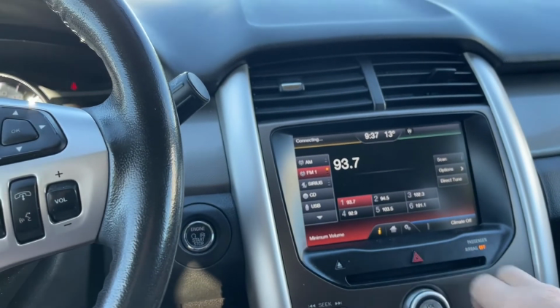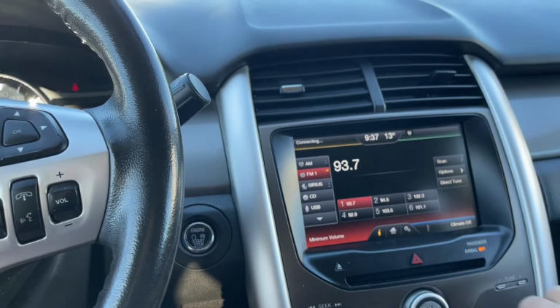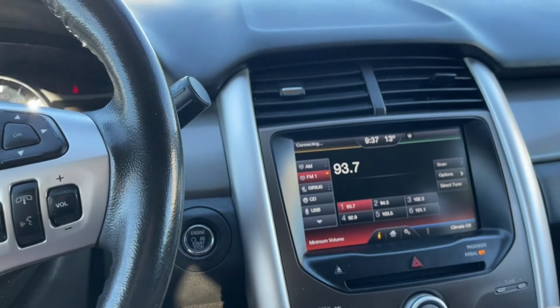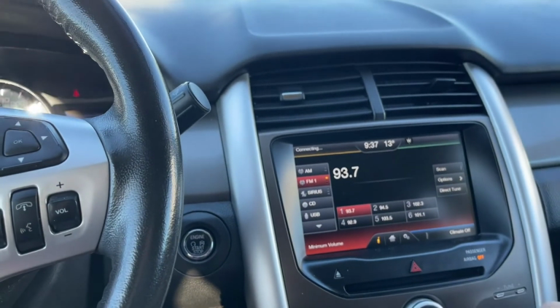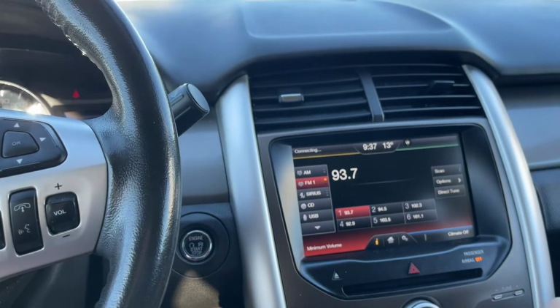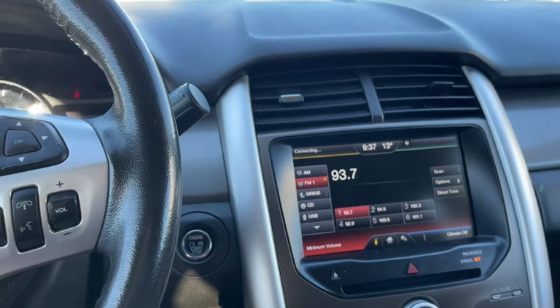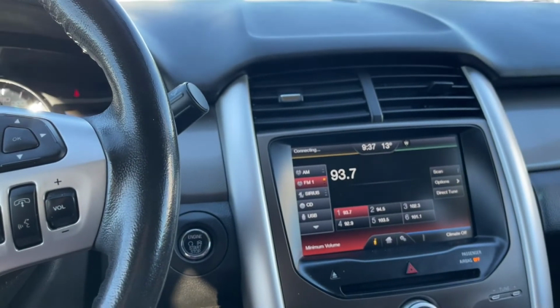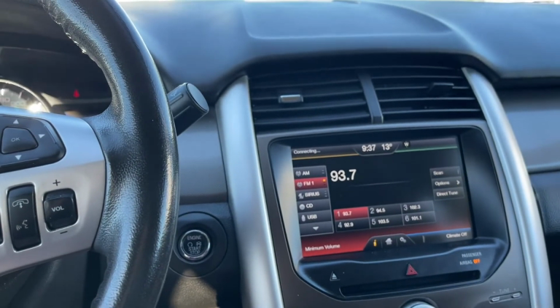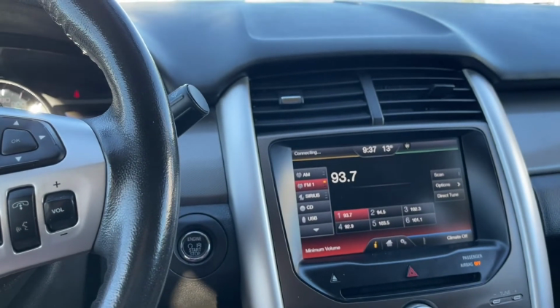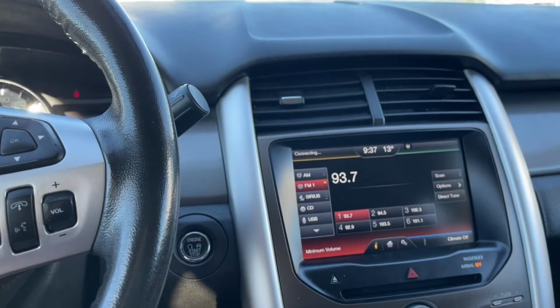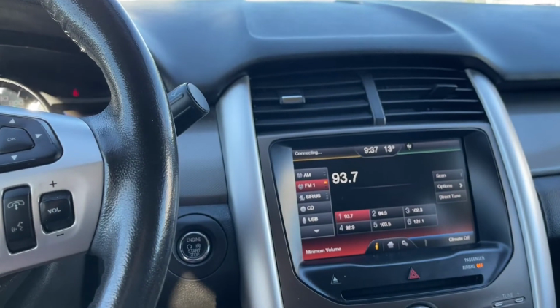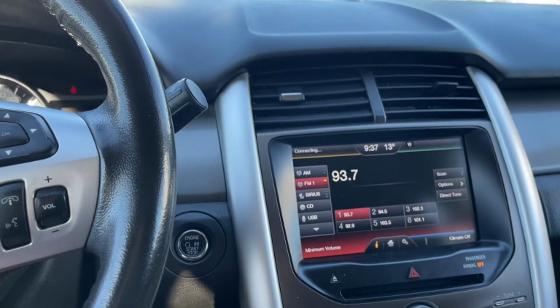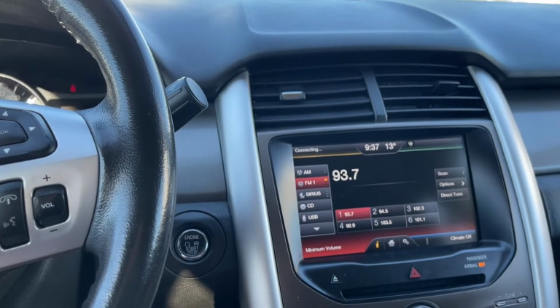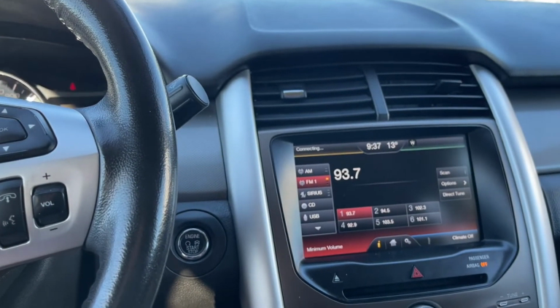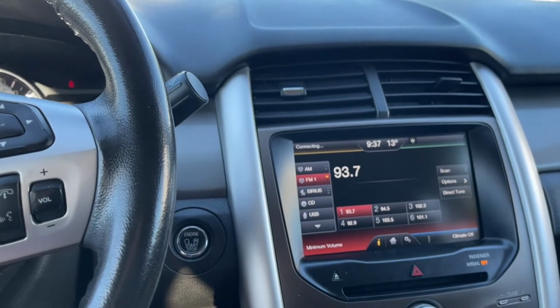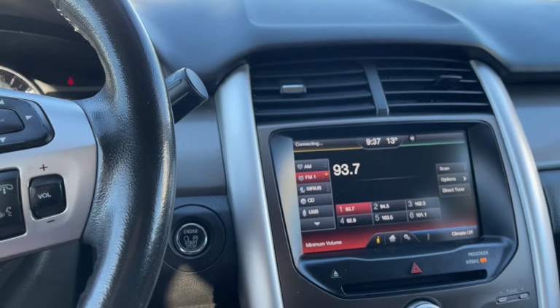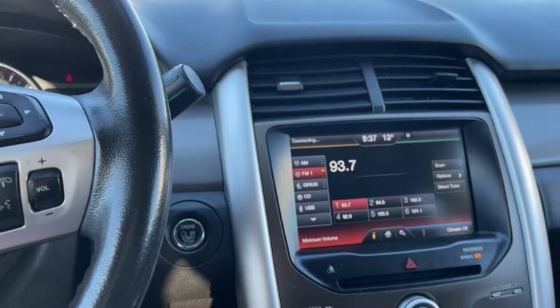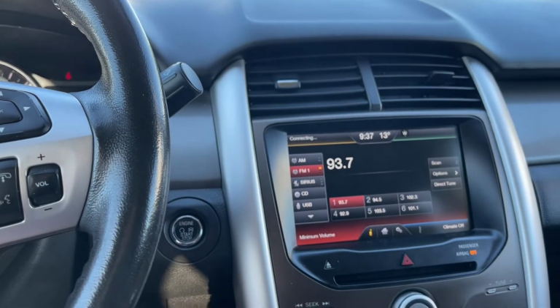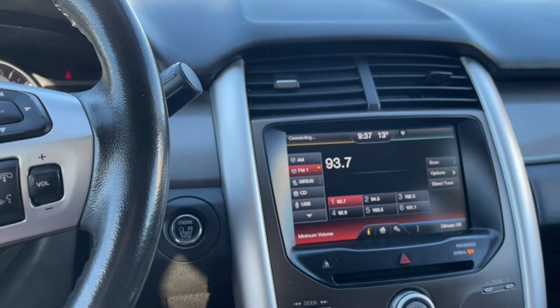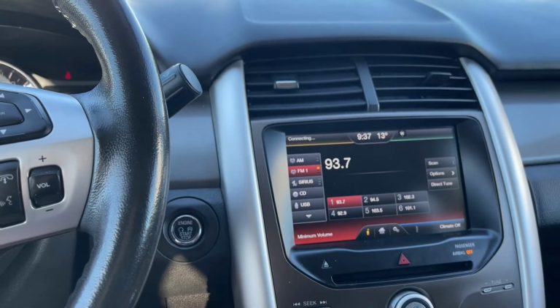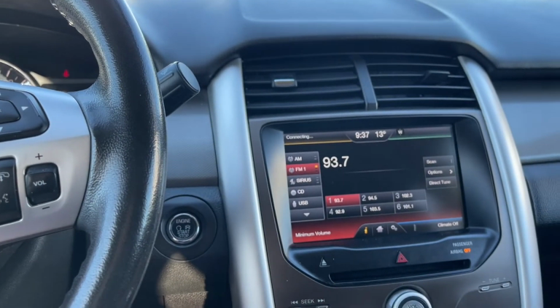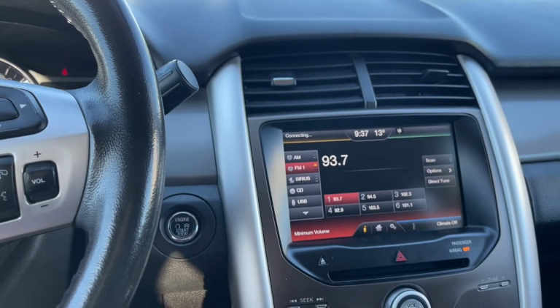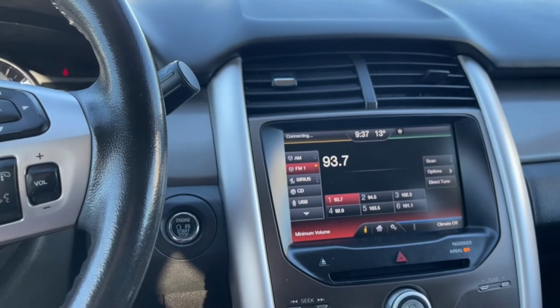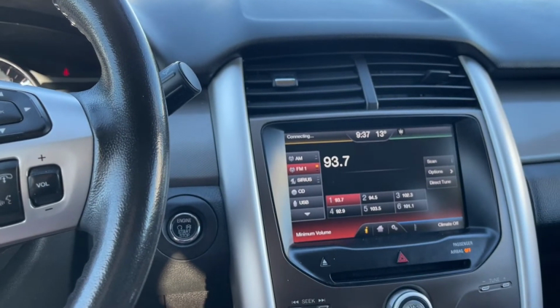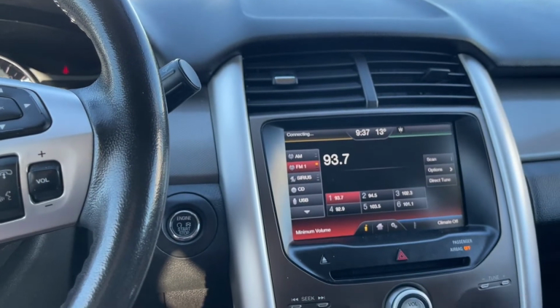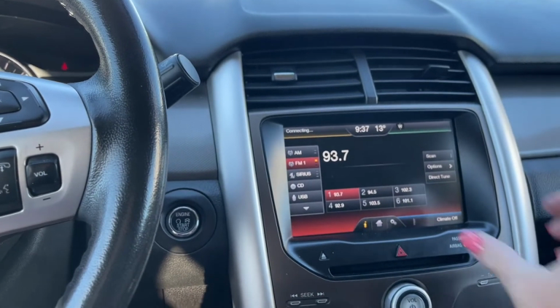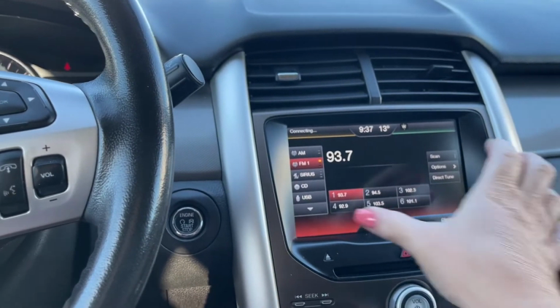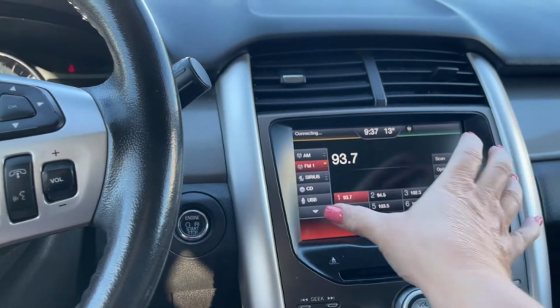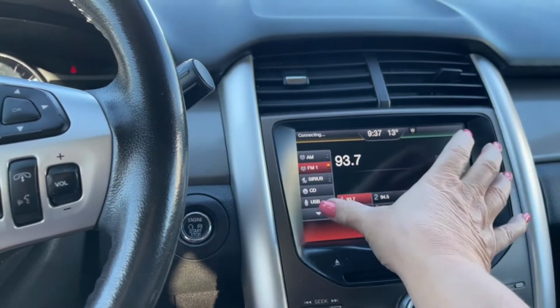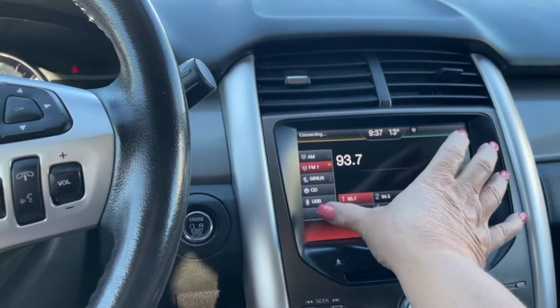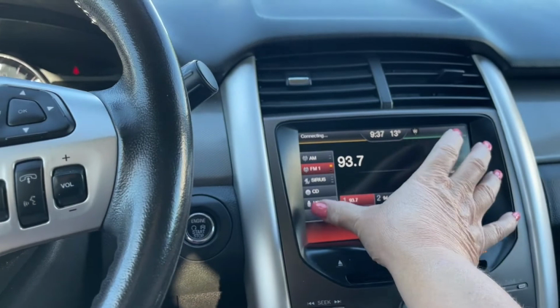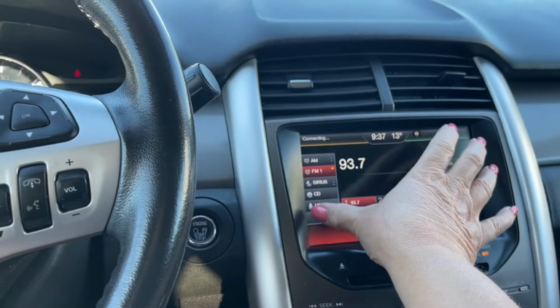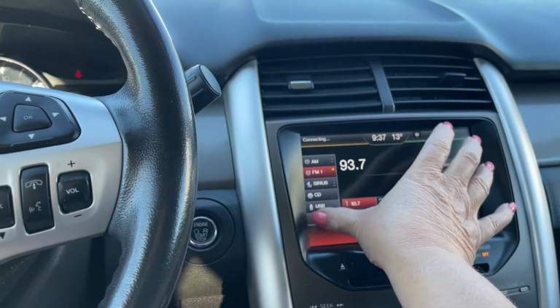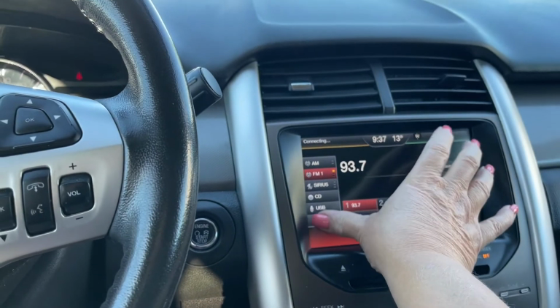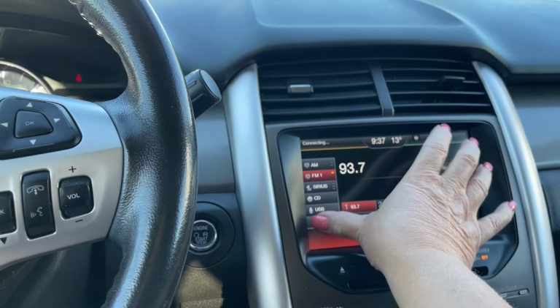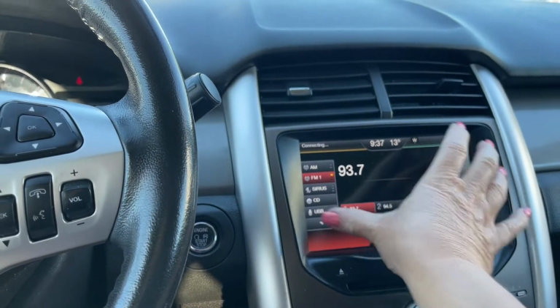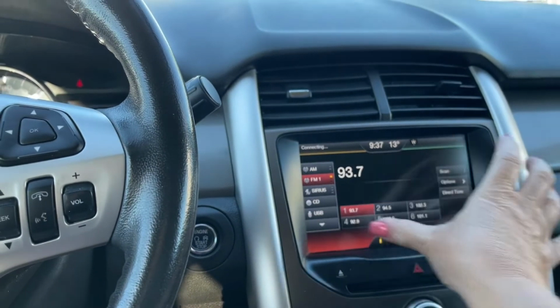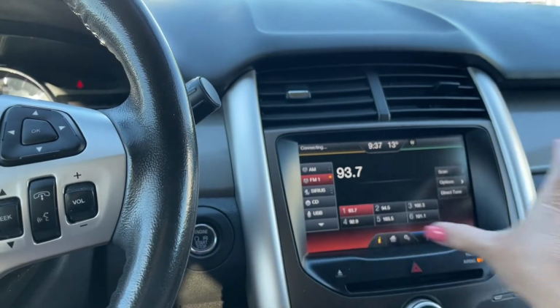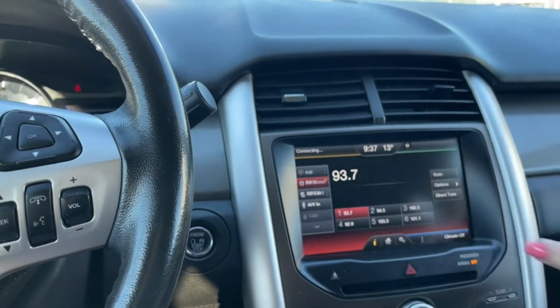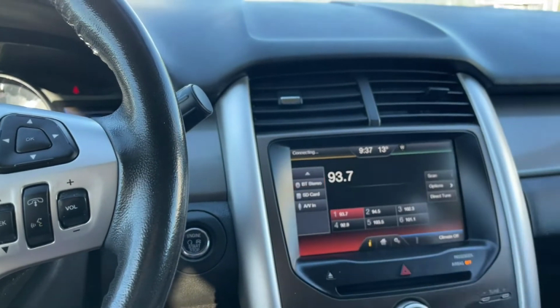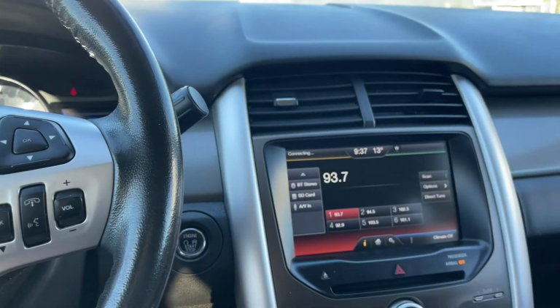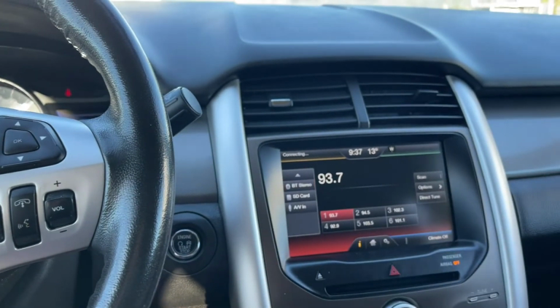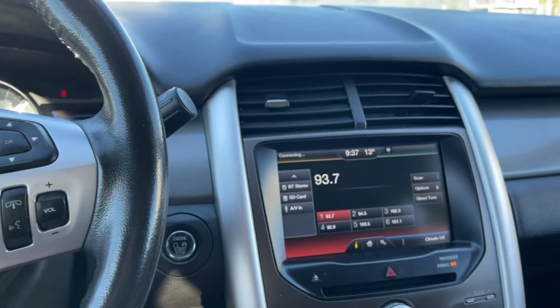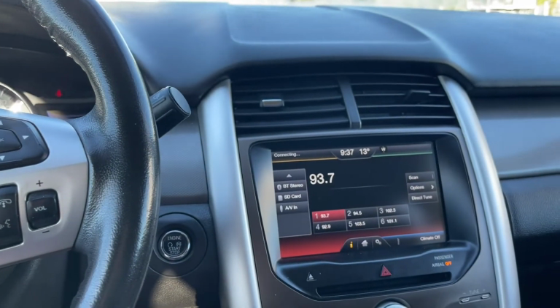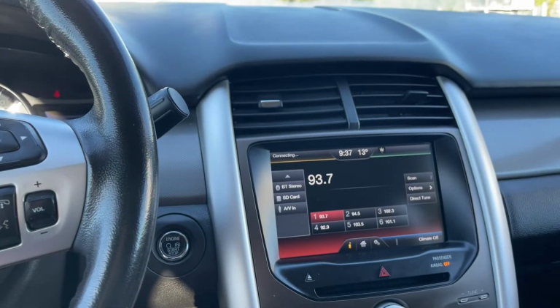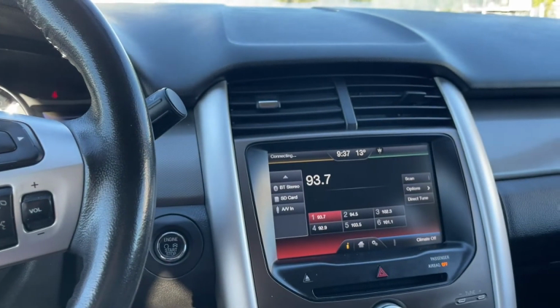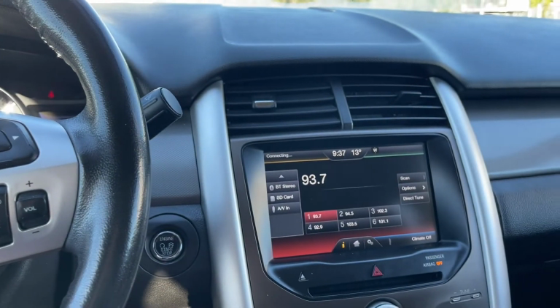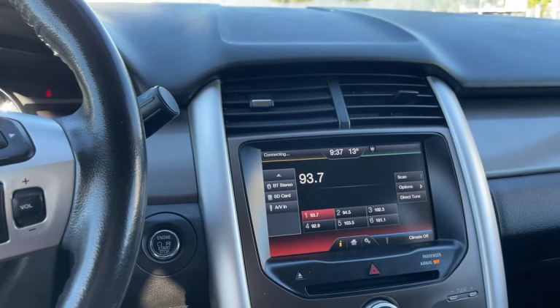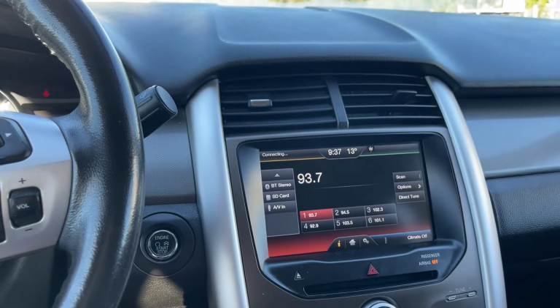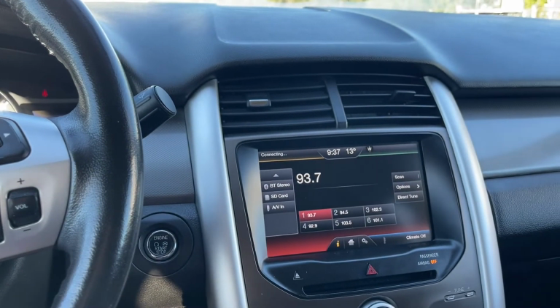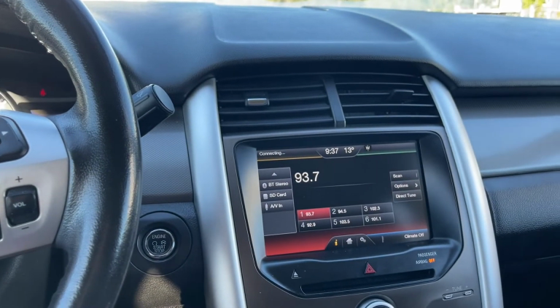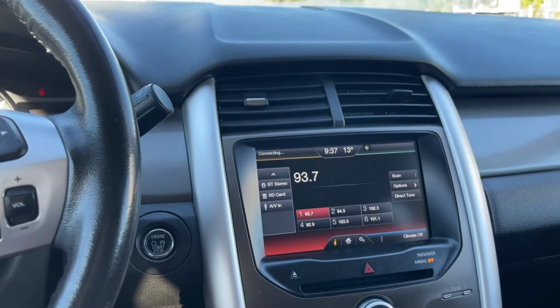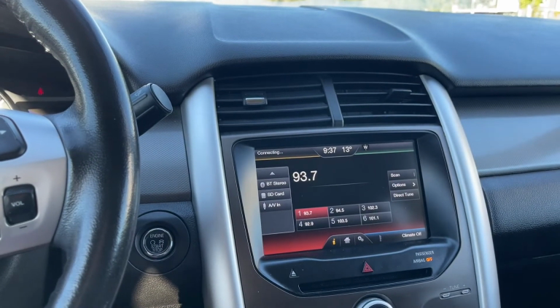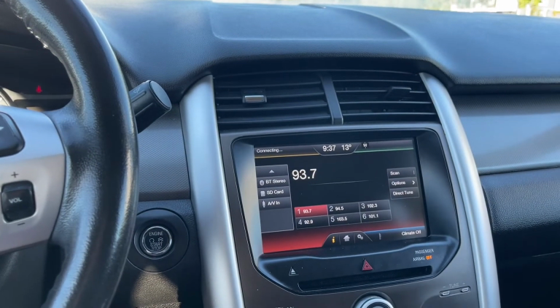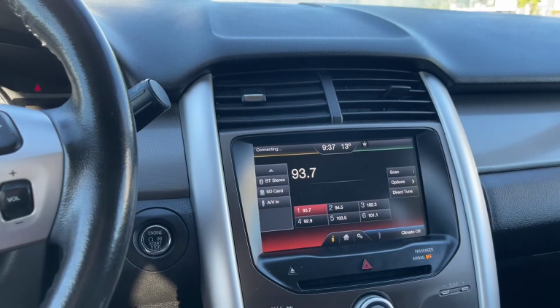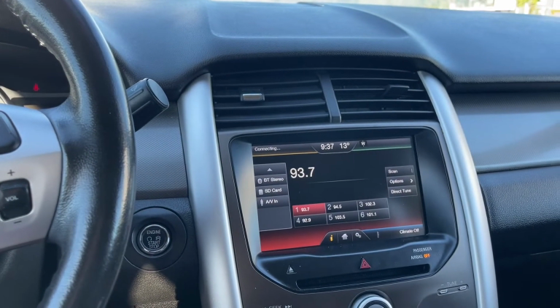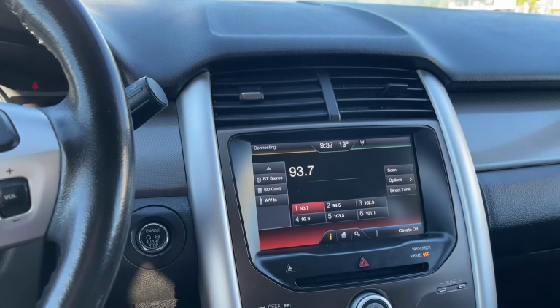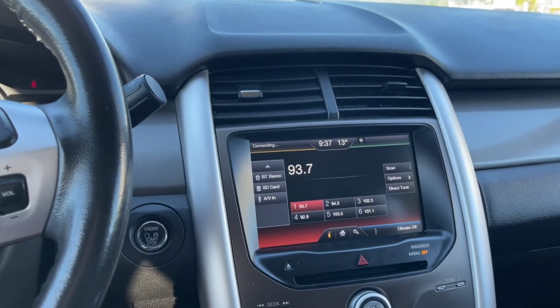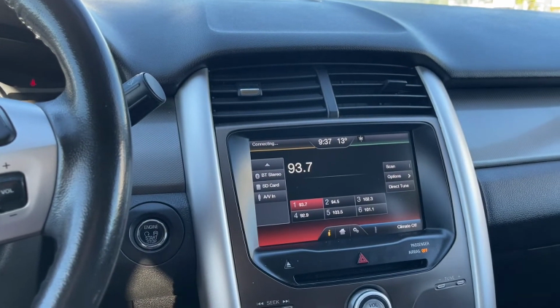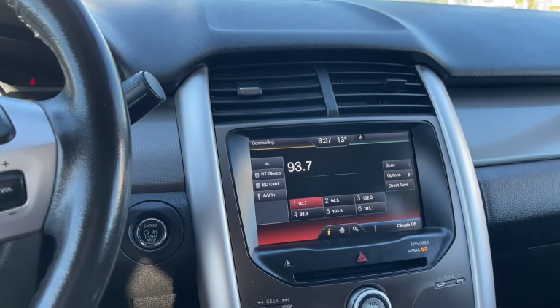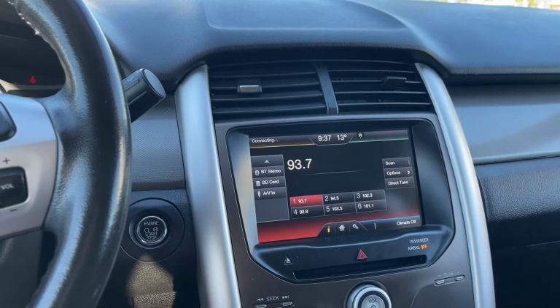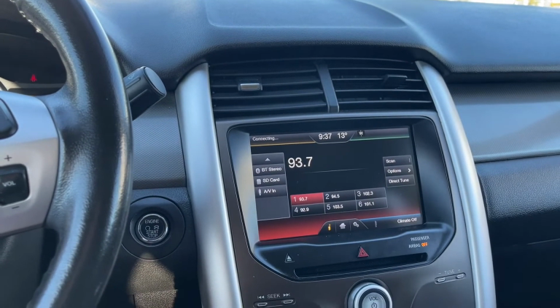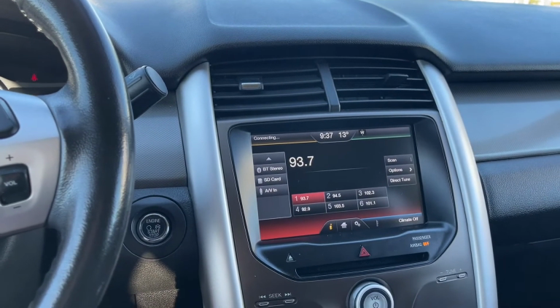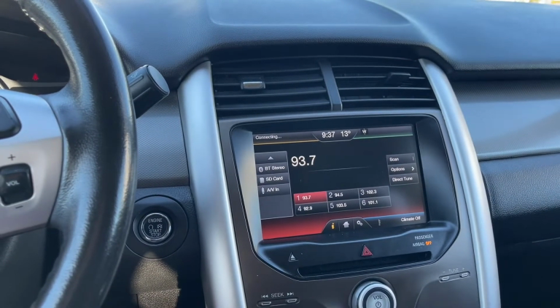We have AM, FM, Sirius satellite radio, CD, USB as well as Bluetooth stereo, SD card and AV line in.